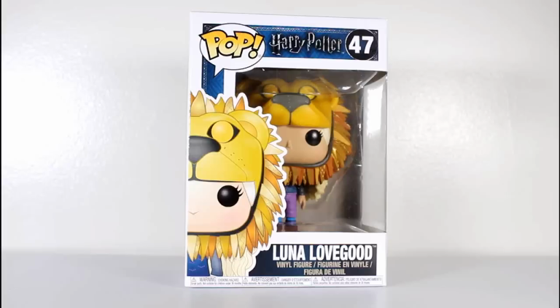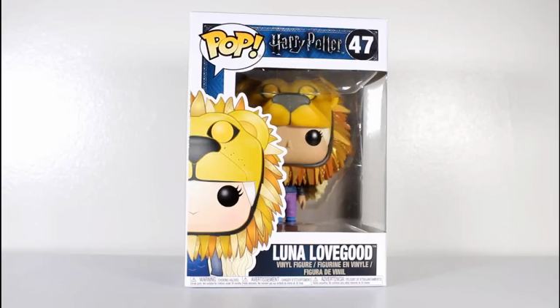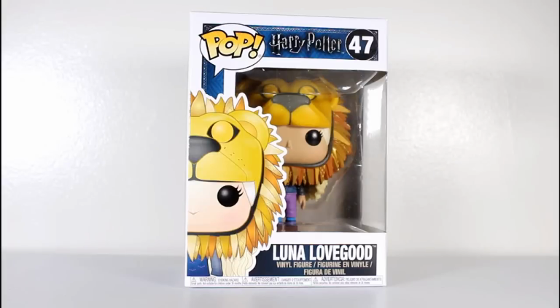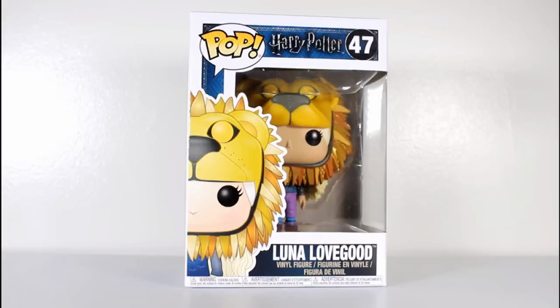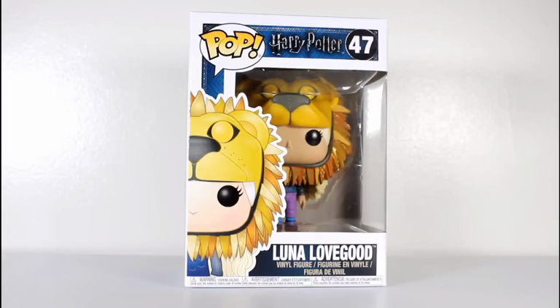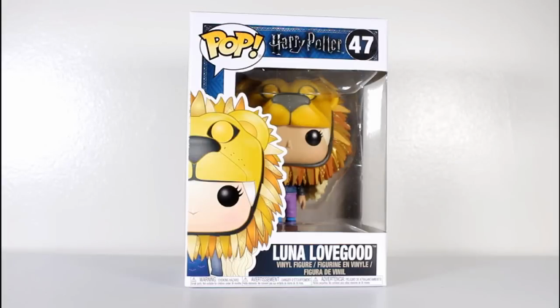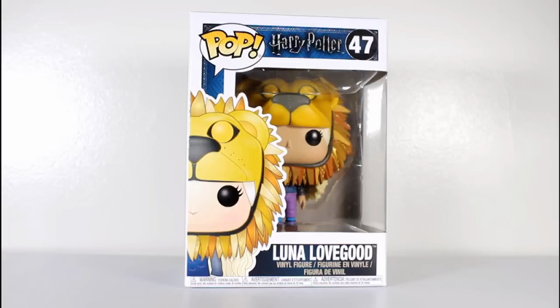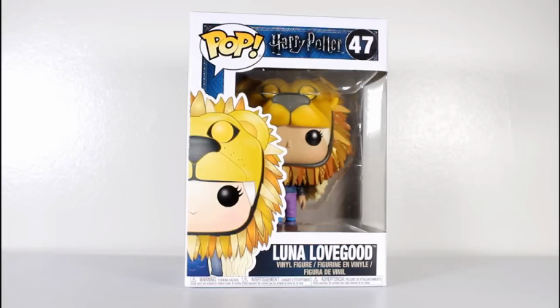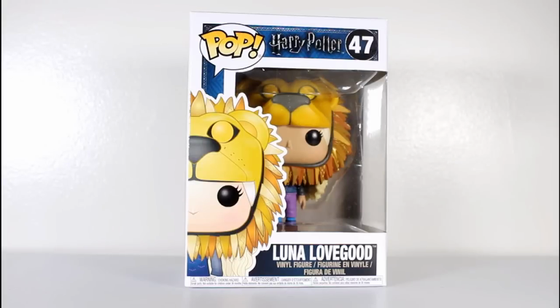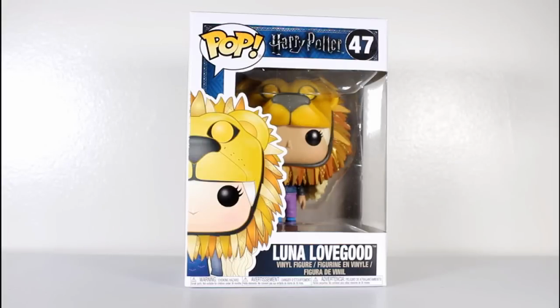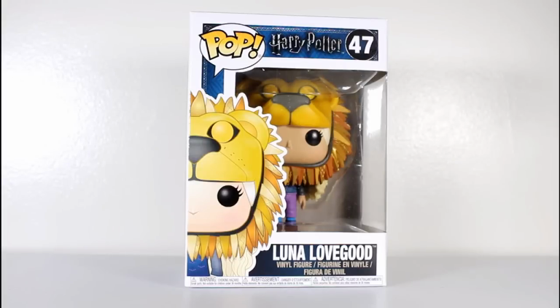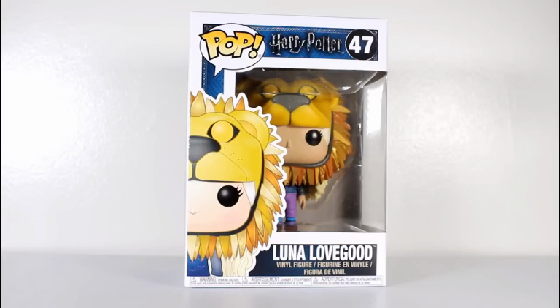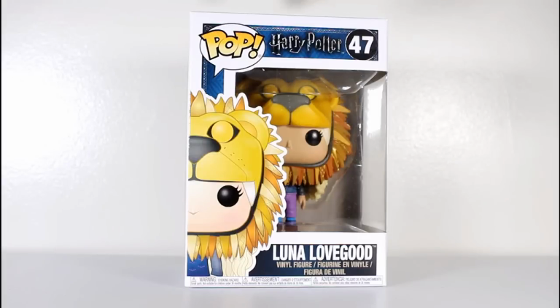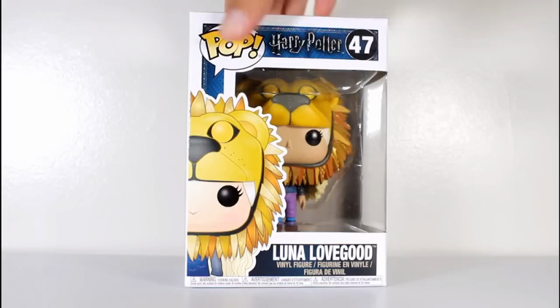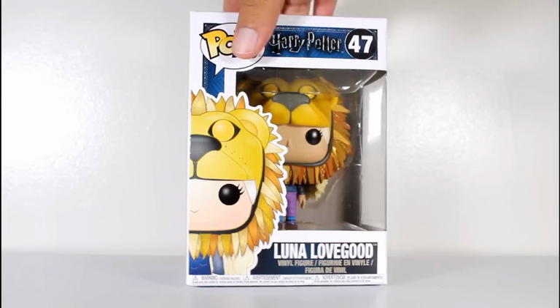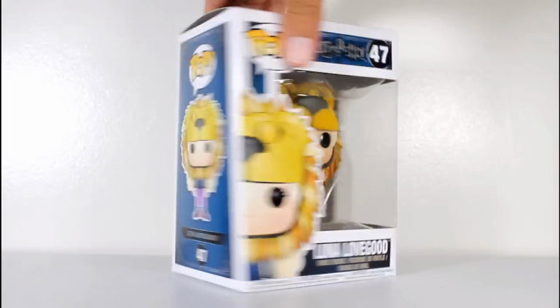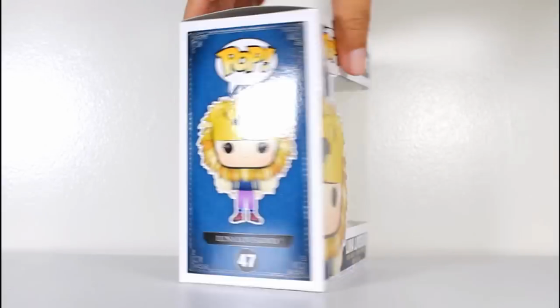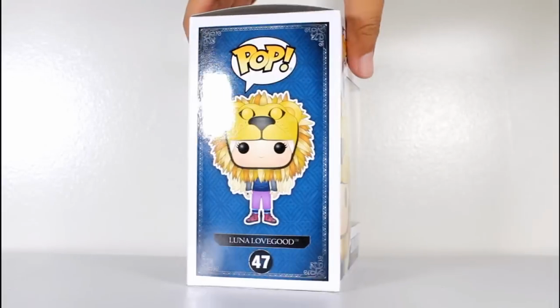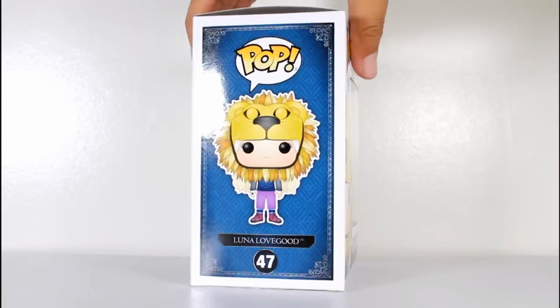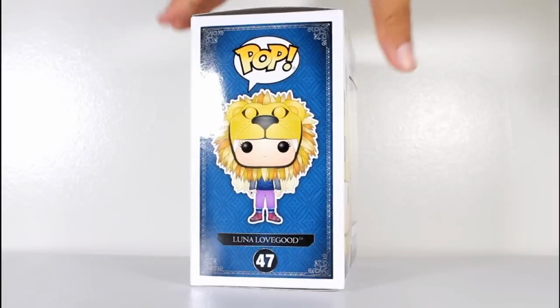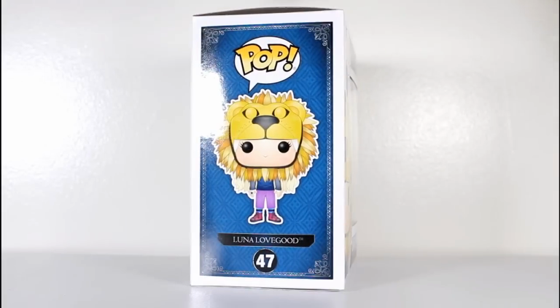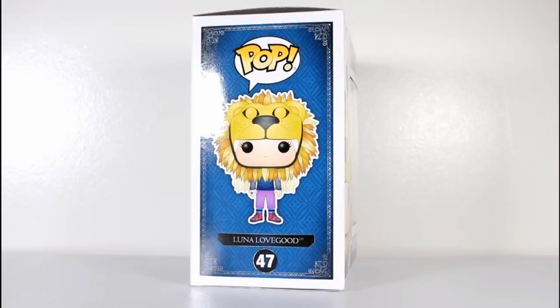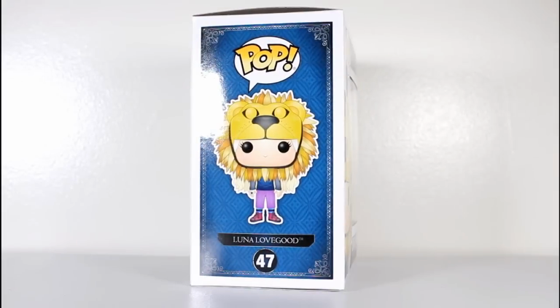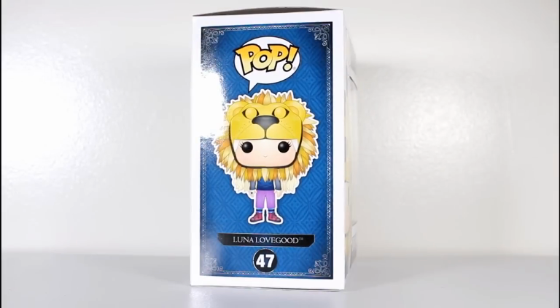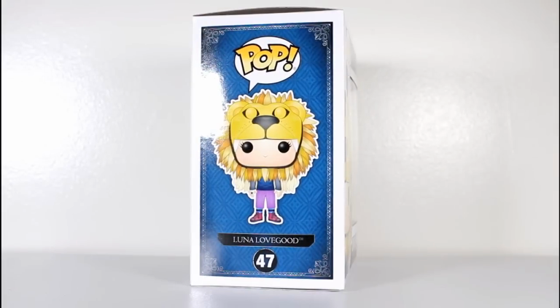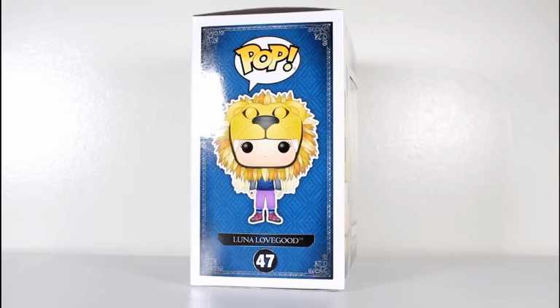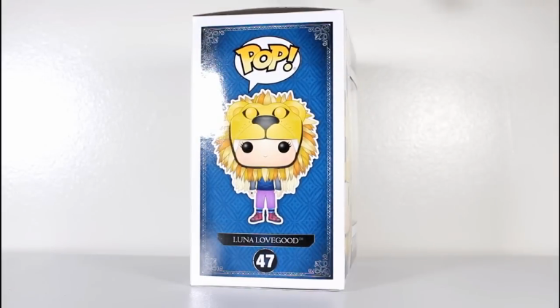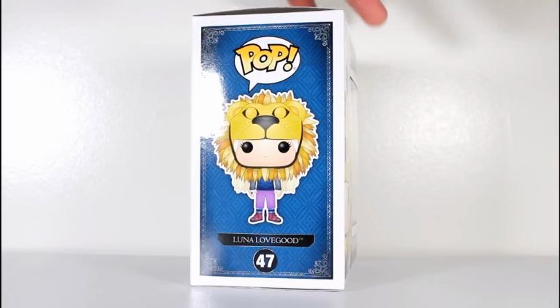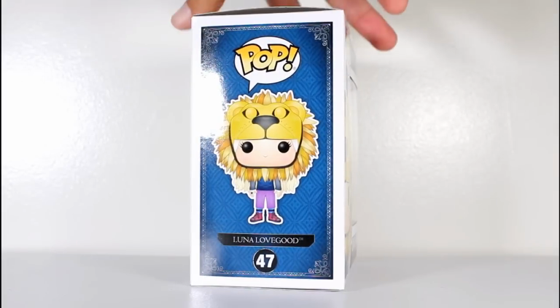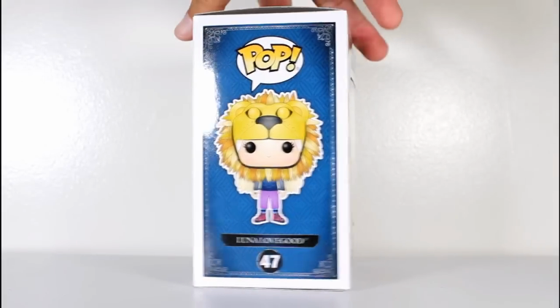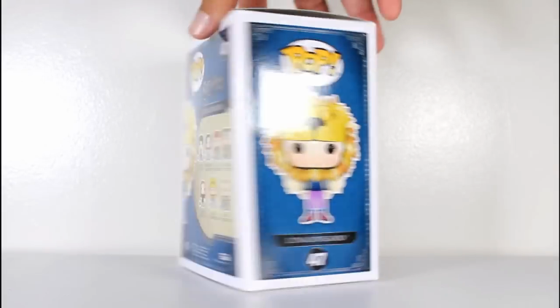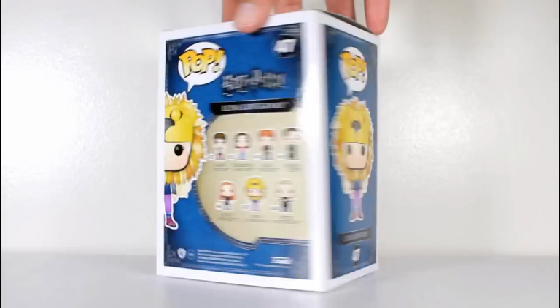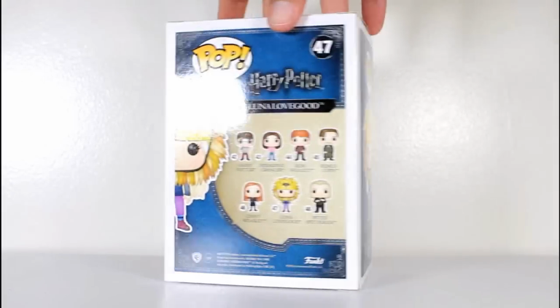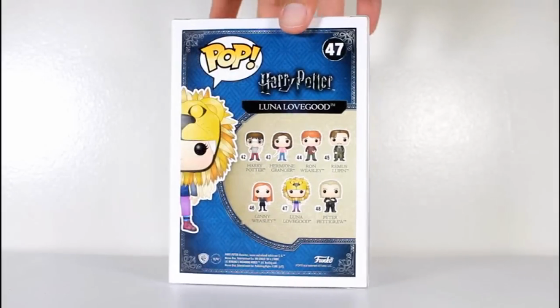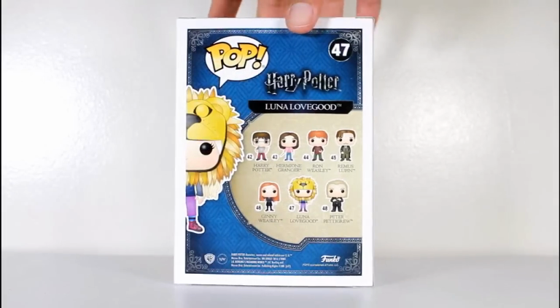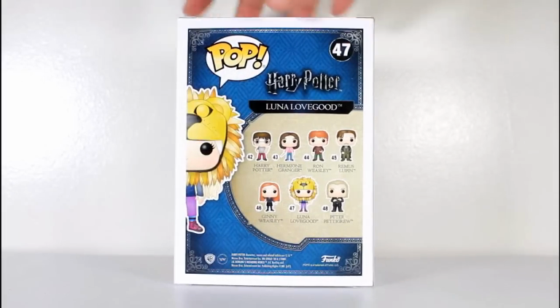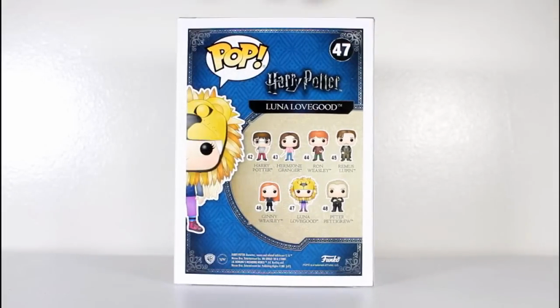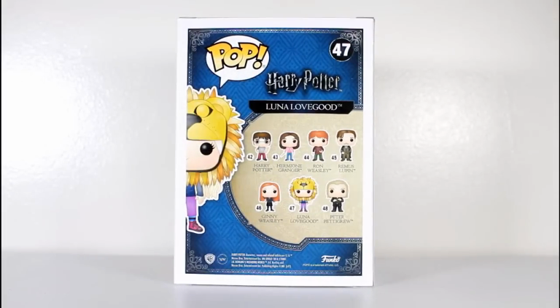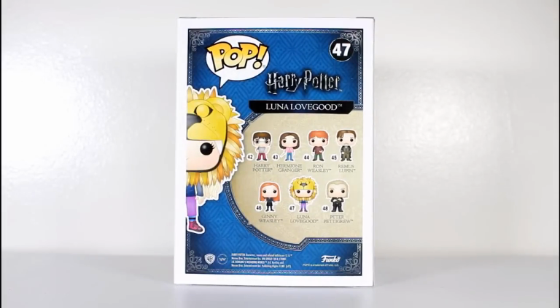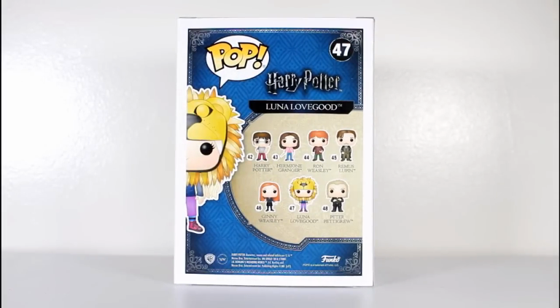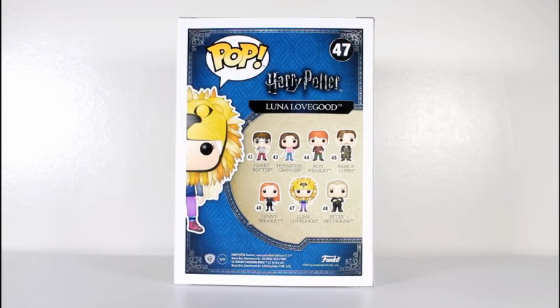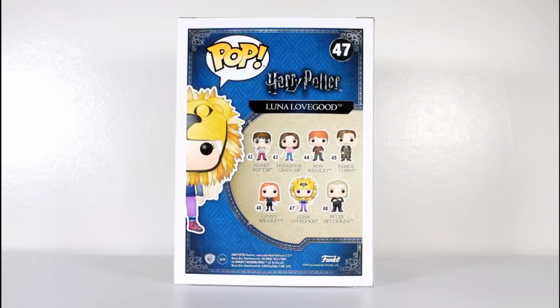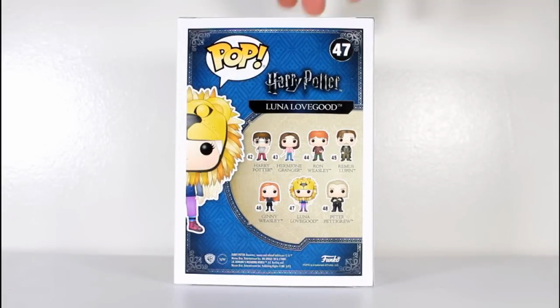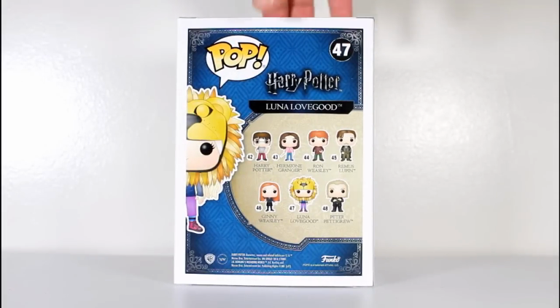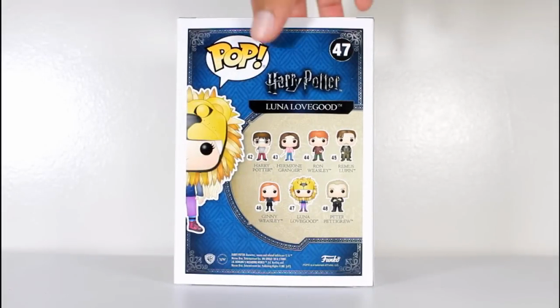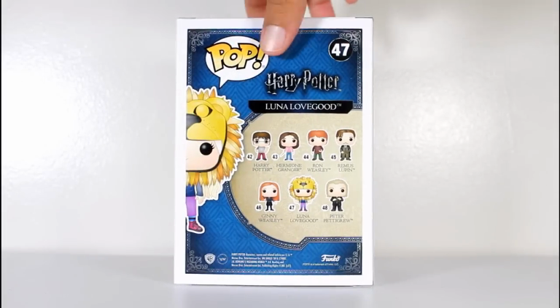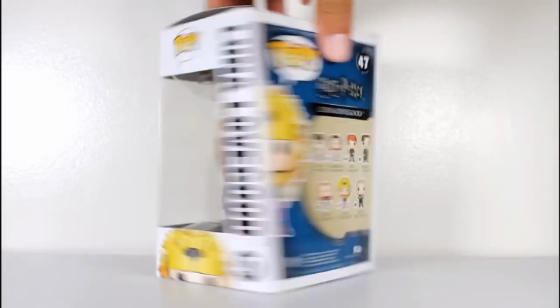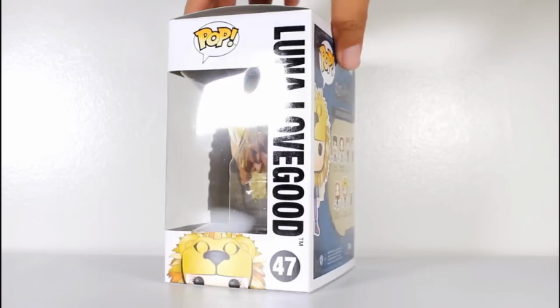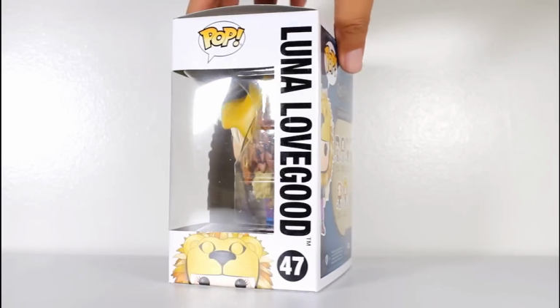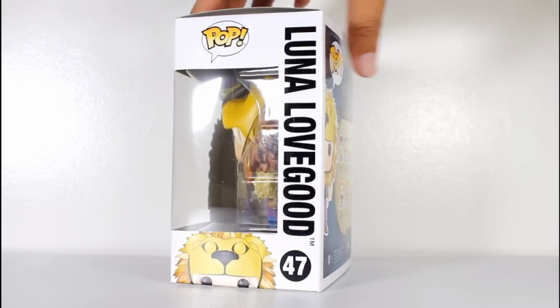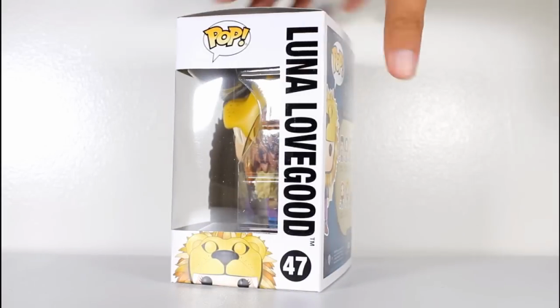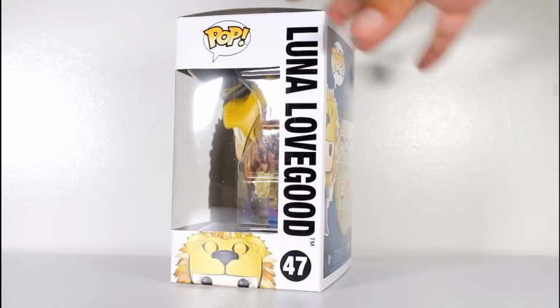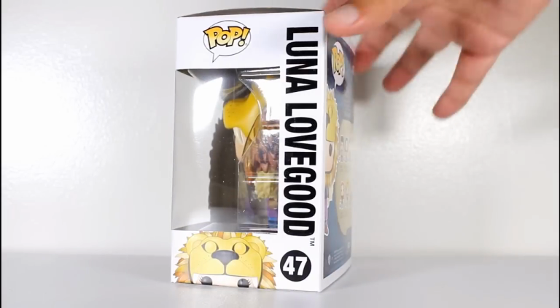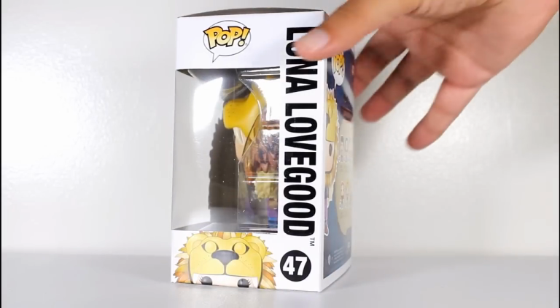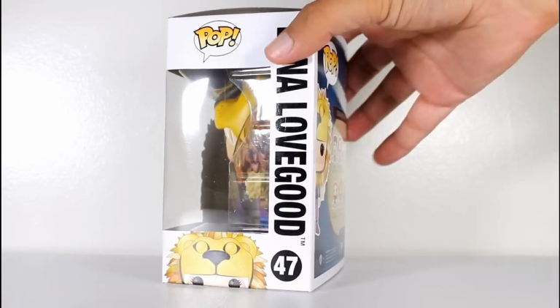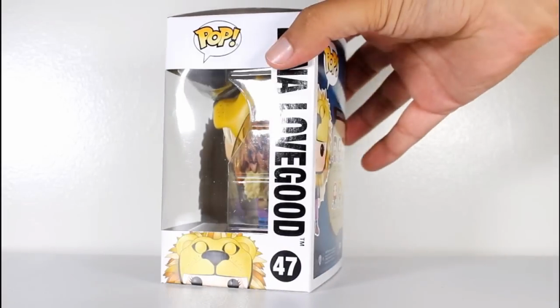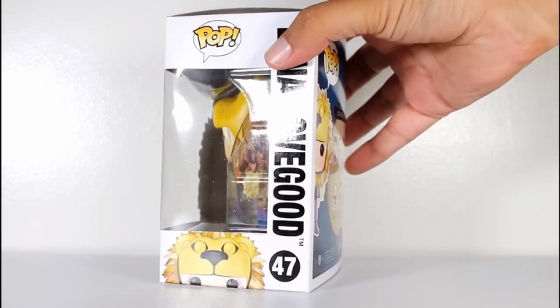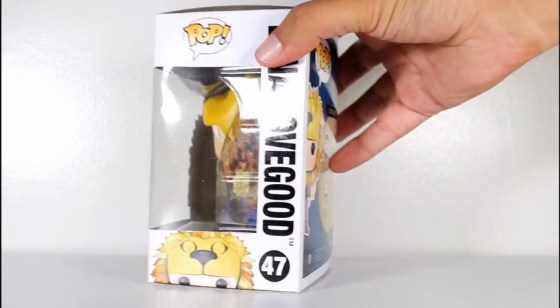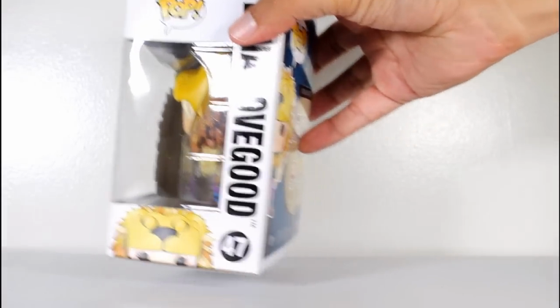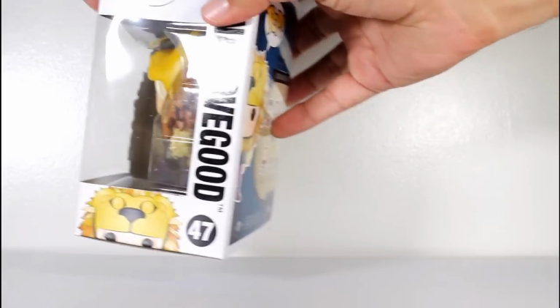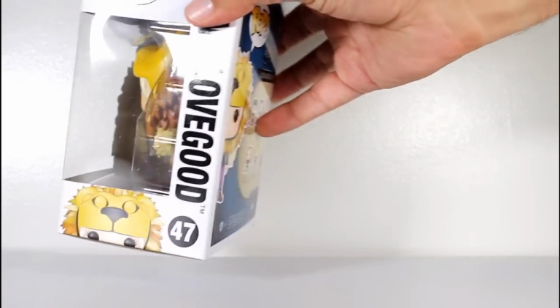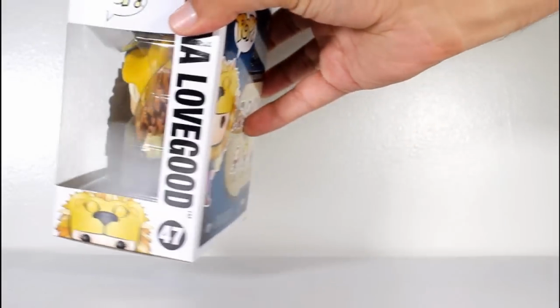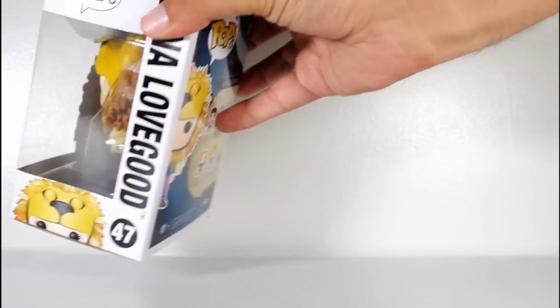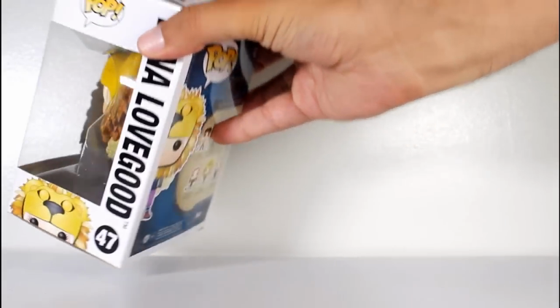Hey, this is John Carlos, and I'm here with a look at the Funko Pop of Luna Lovegood wearing the Lion Hat from Harry Potter and the Half-Blood Prince.